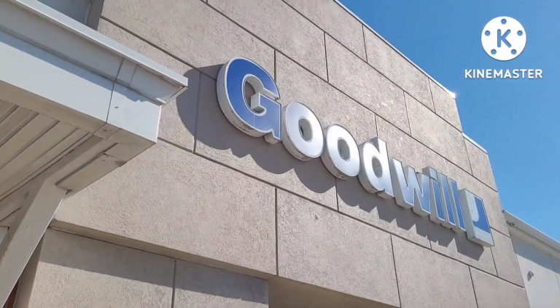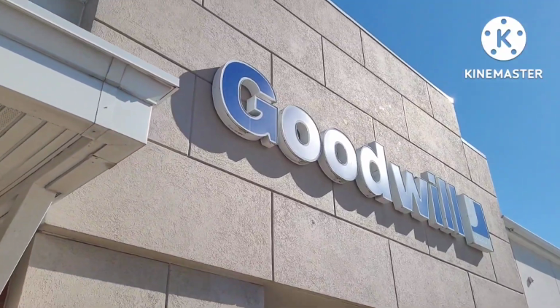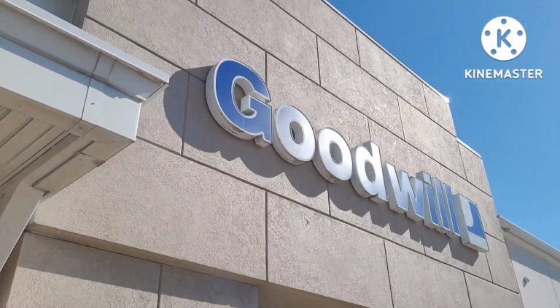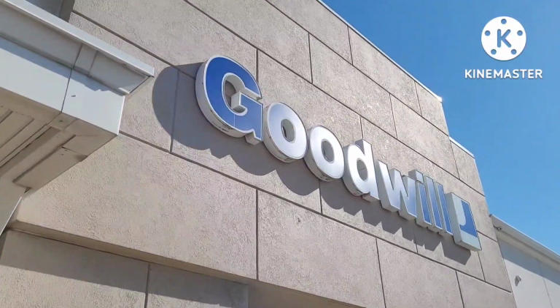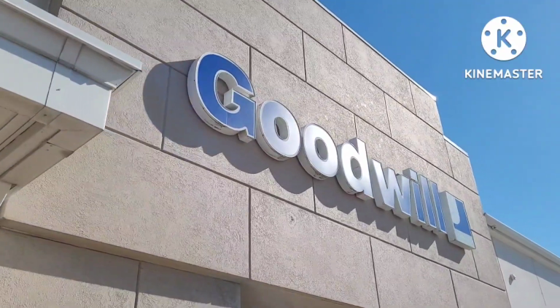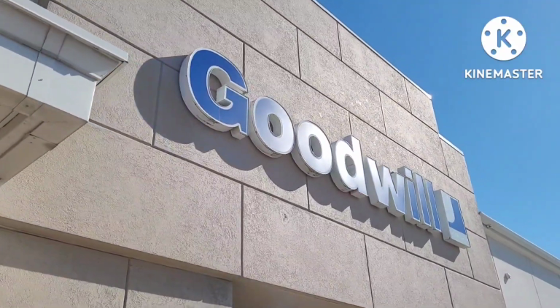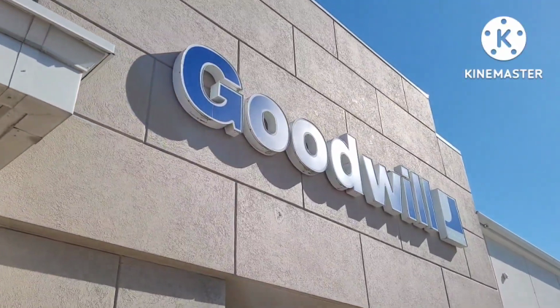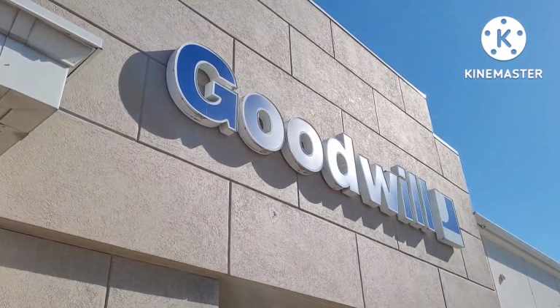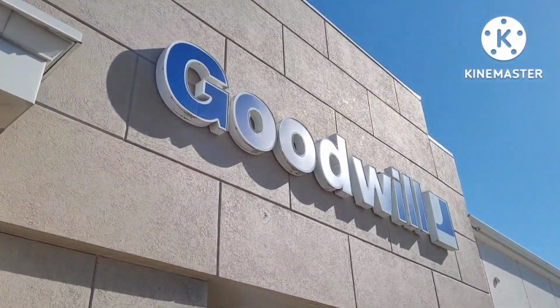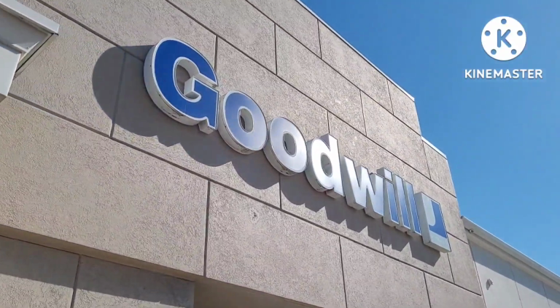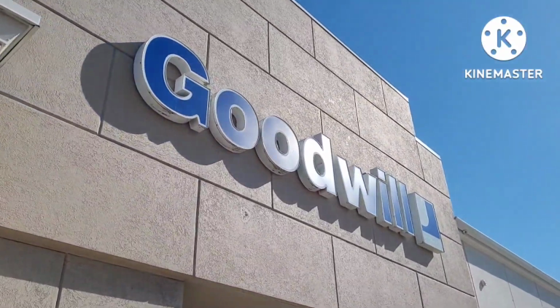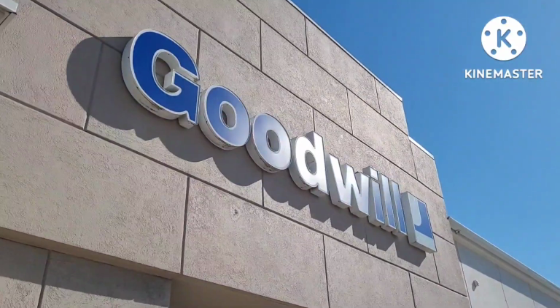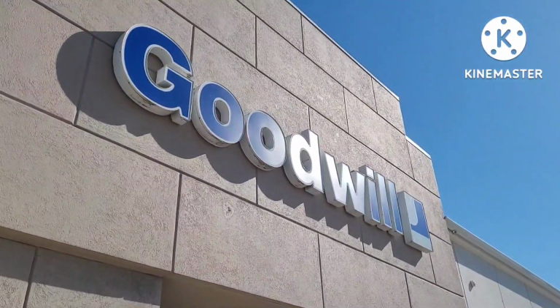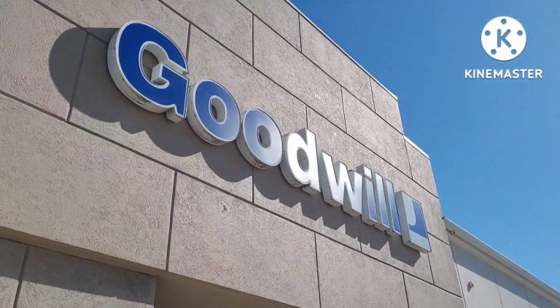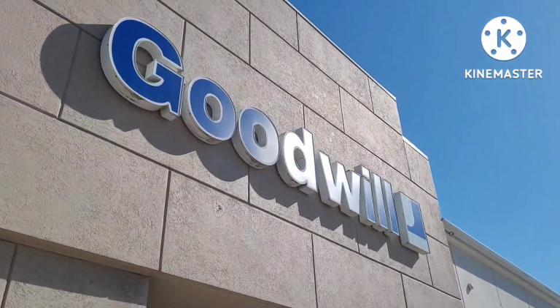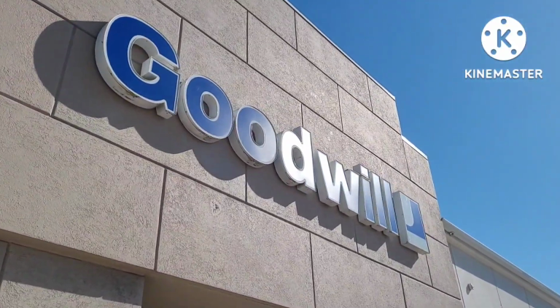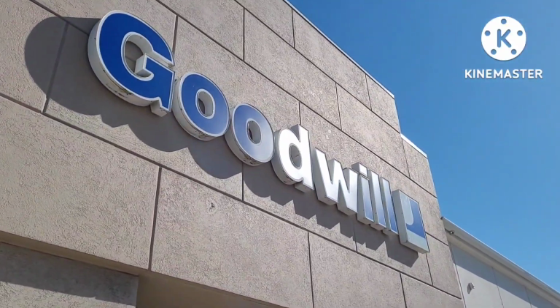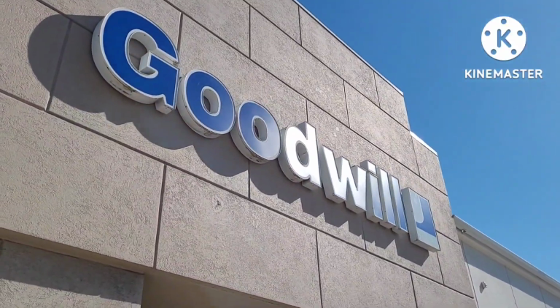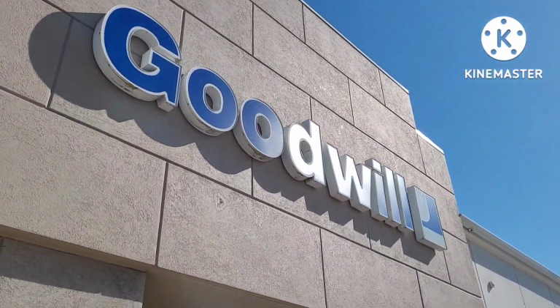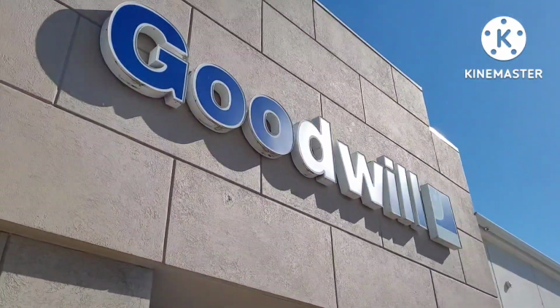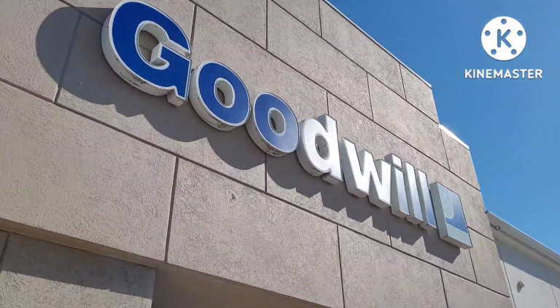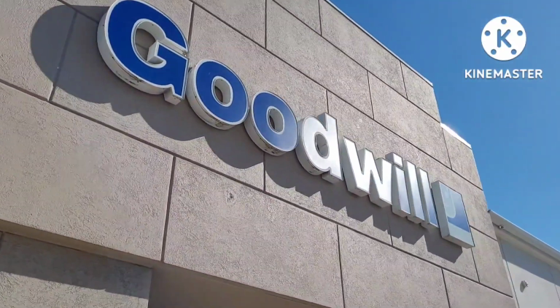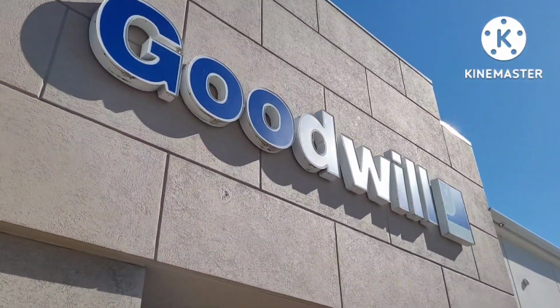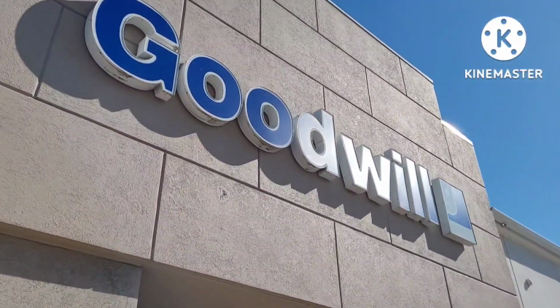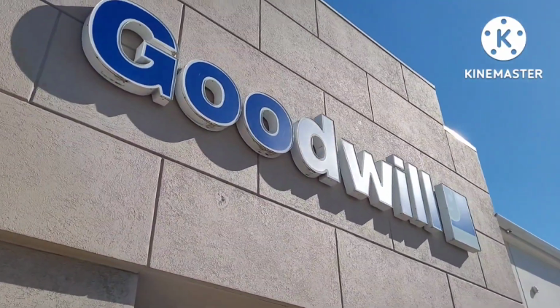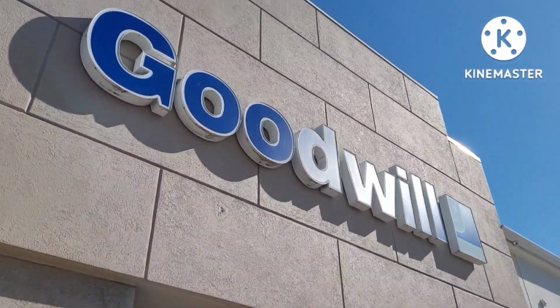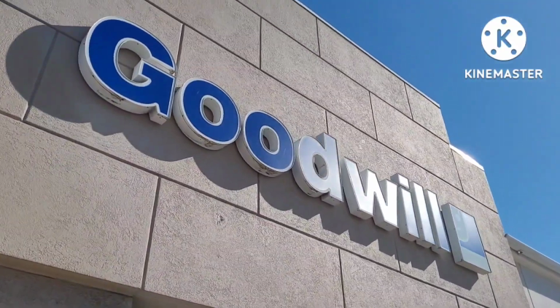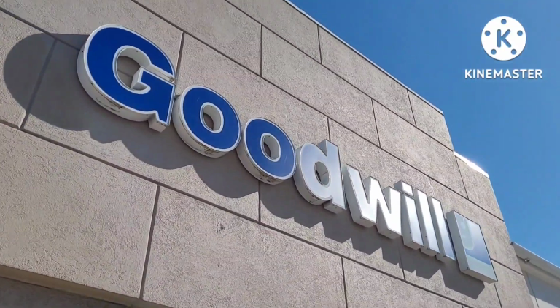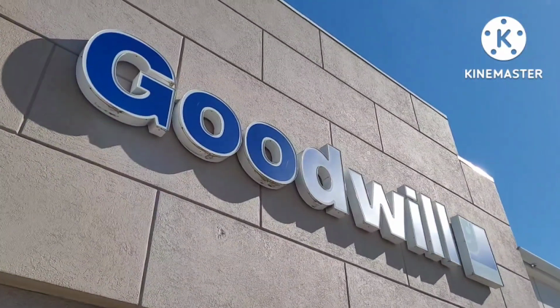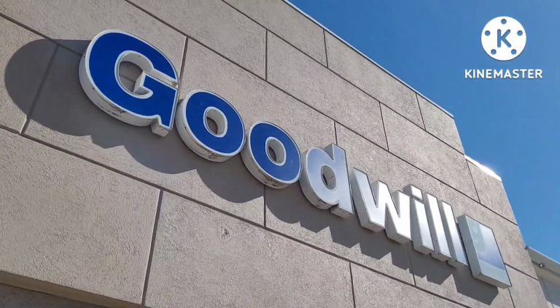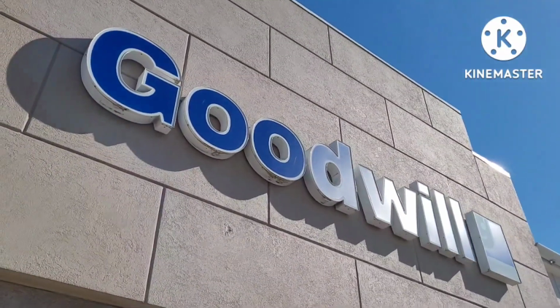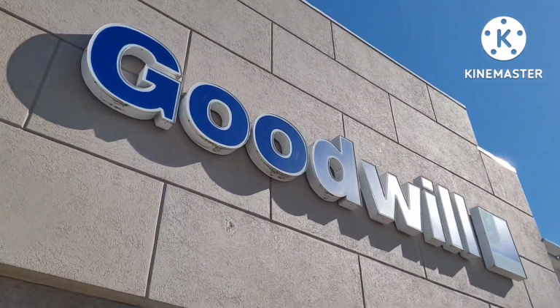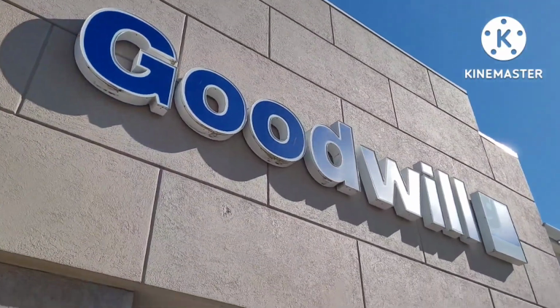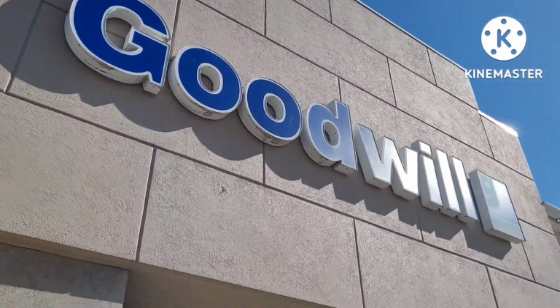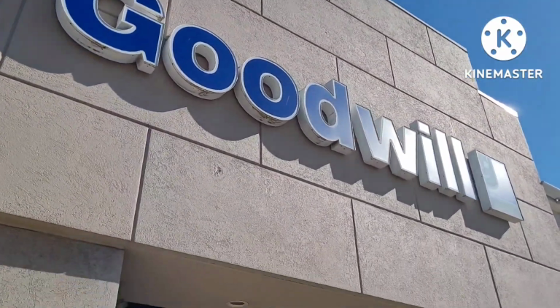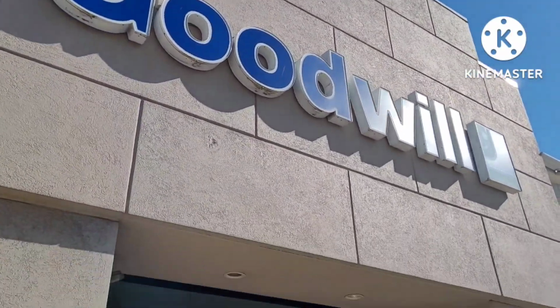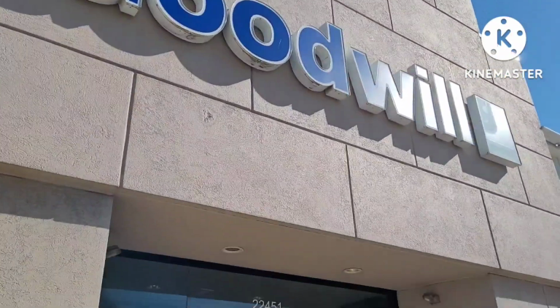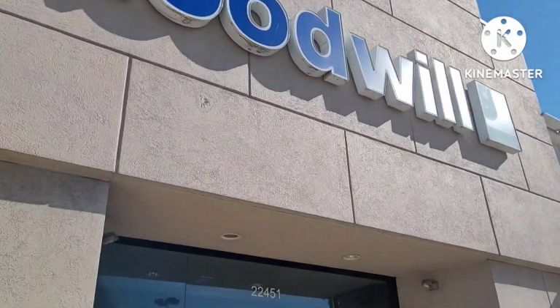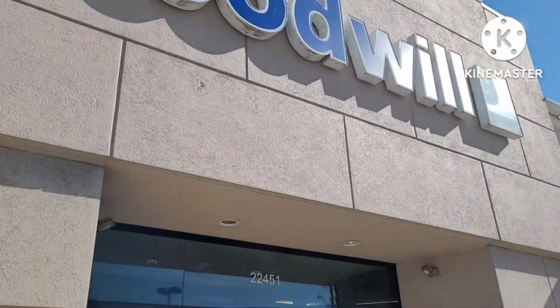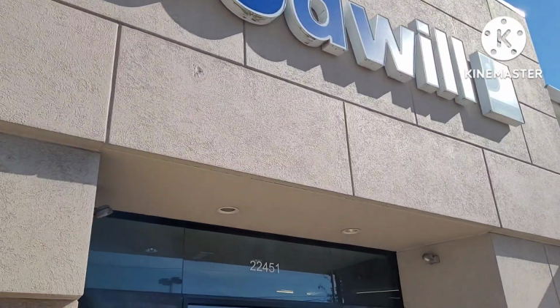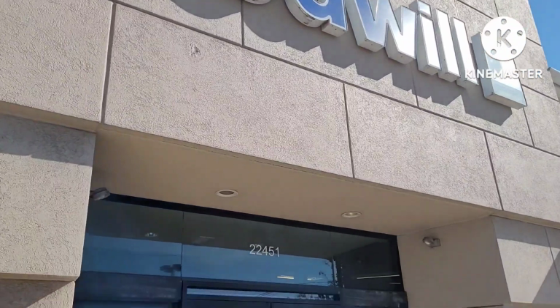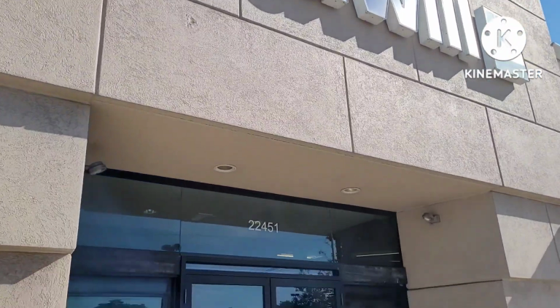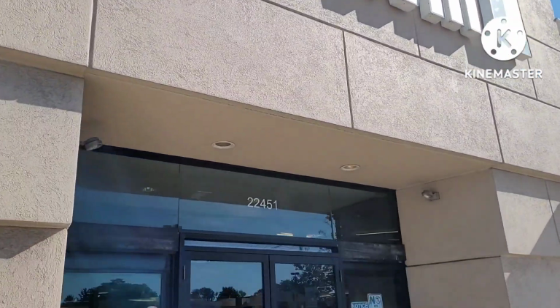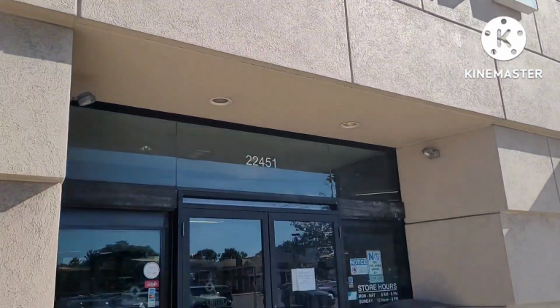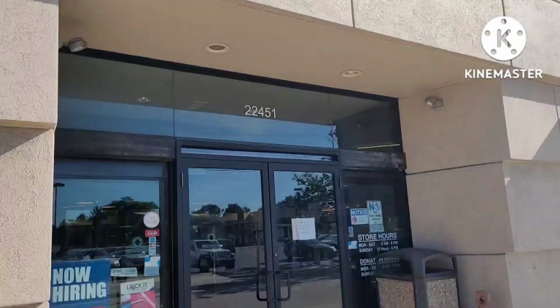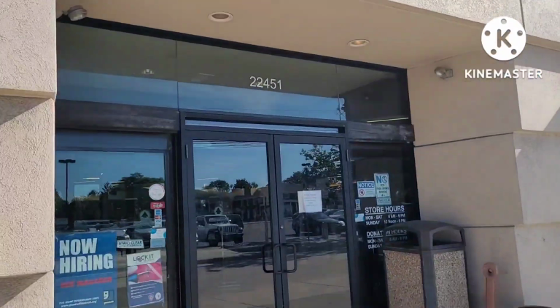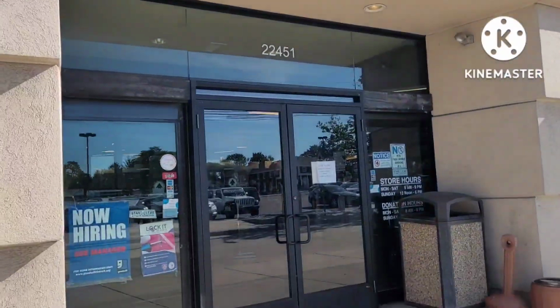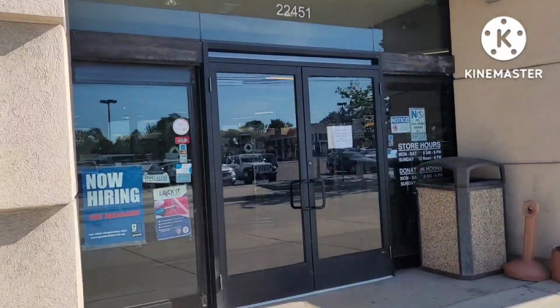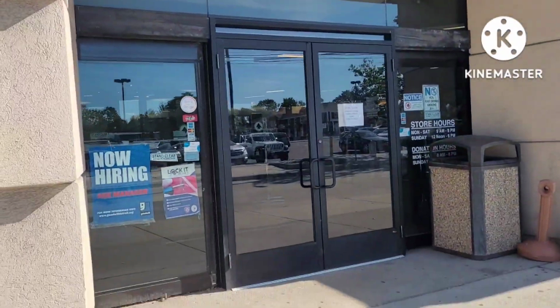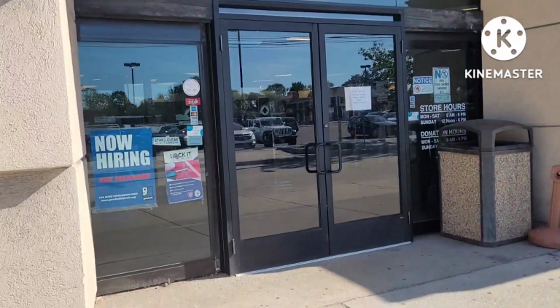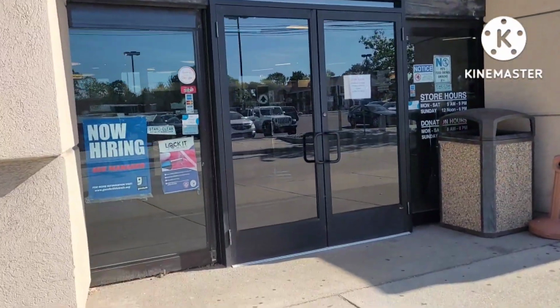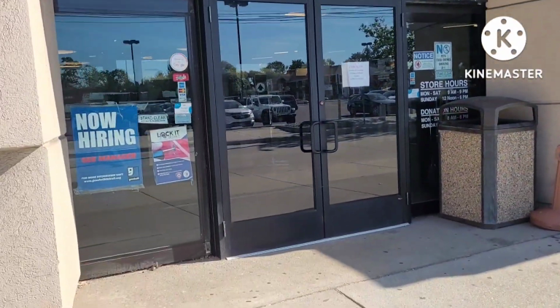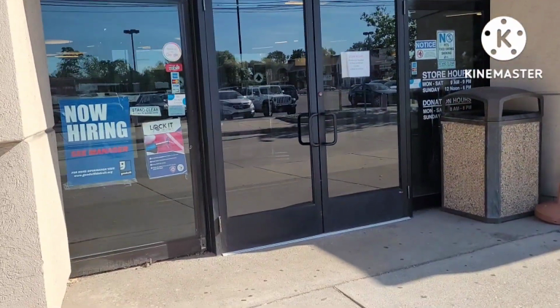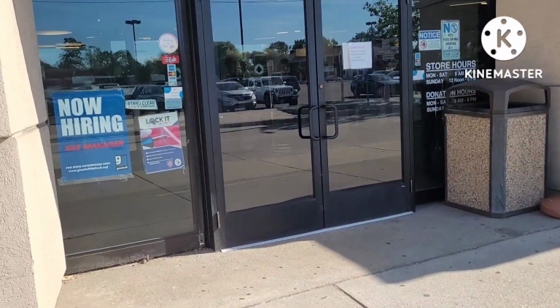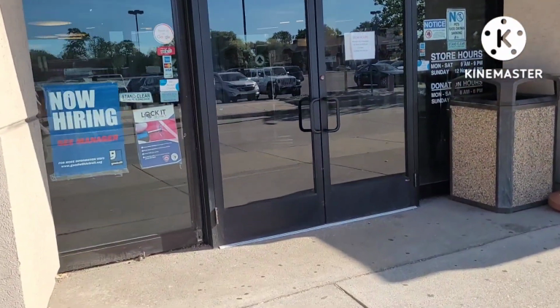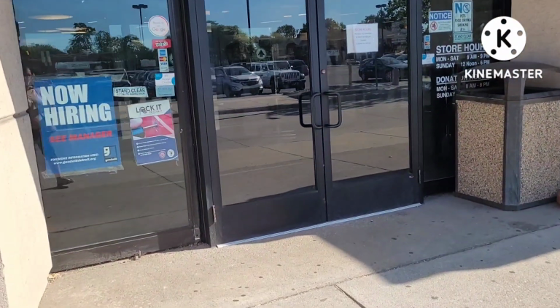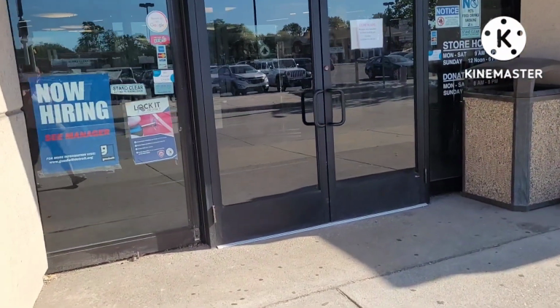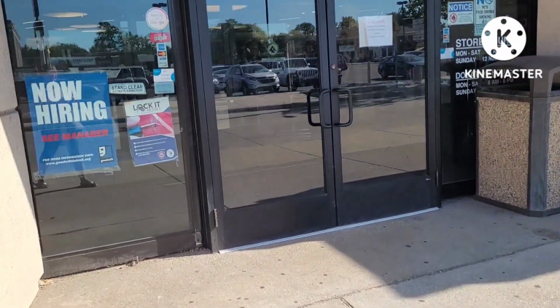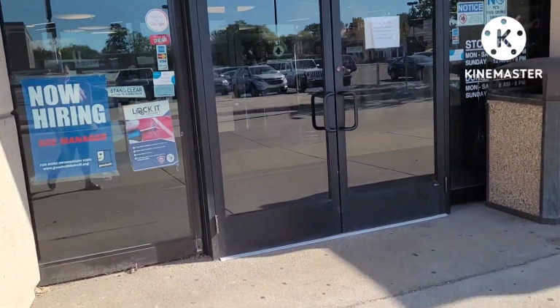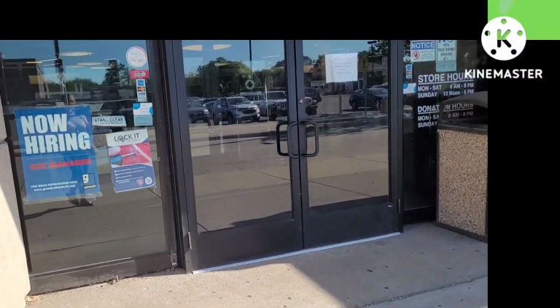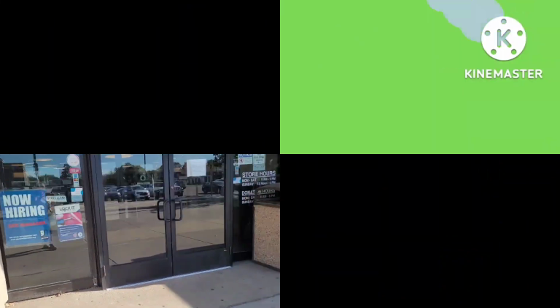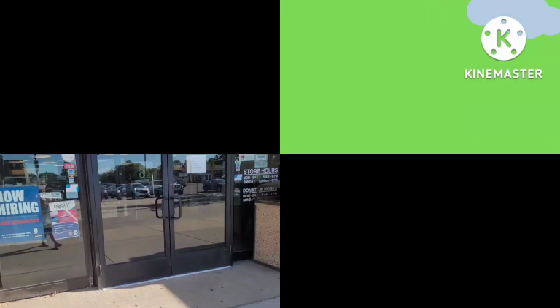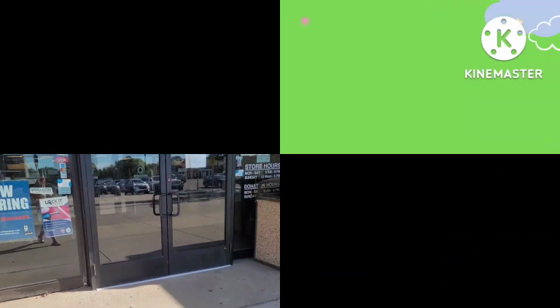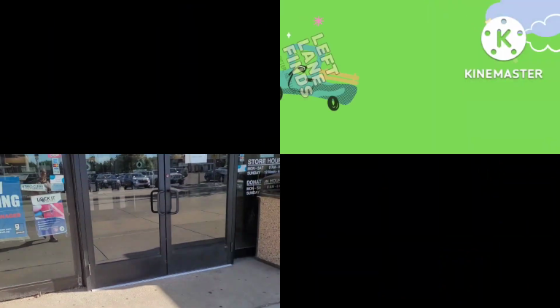A friend of mine that came to visit the United States for the first time wanted to see a thrift store, so I brought him to the Goodwill.